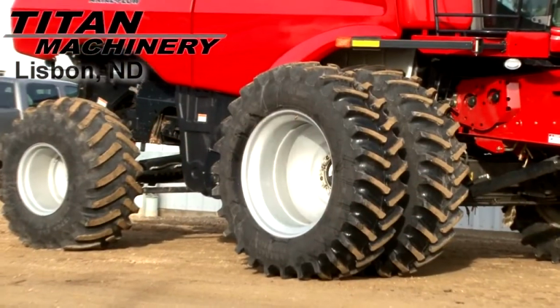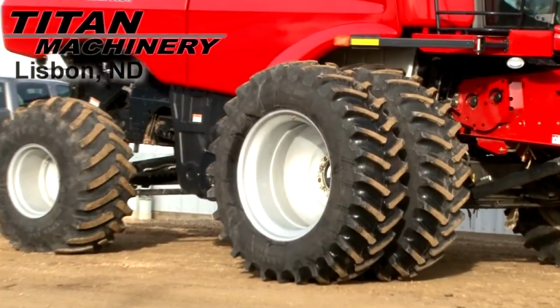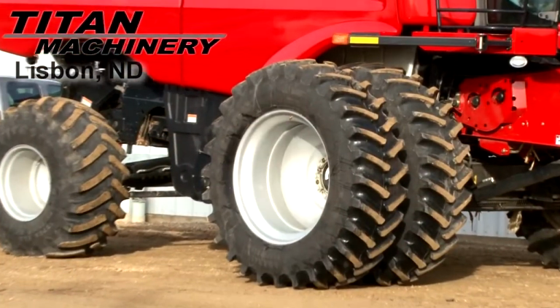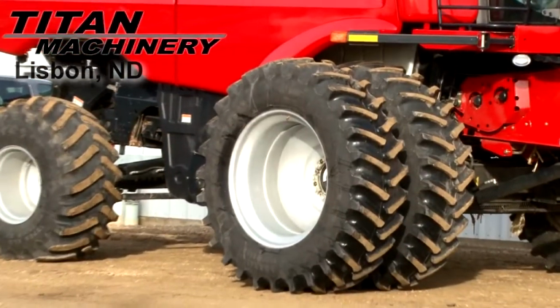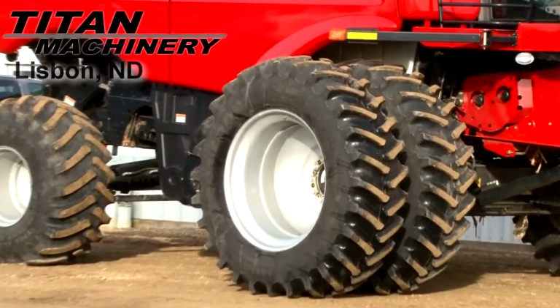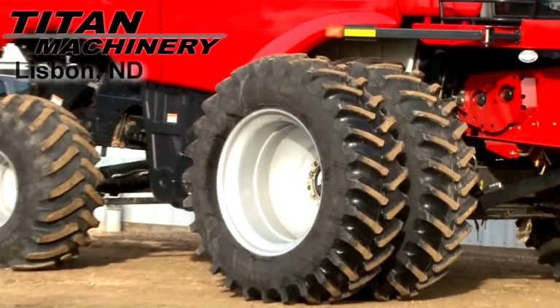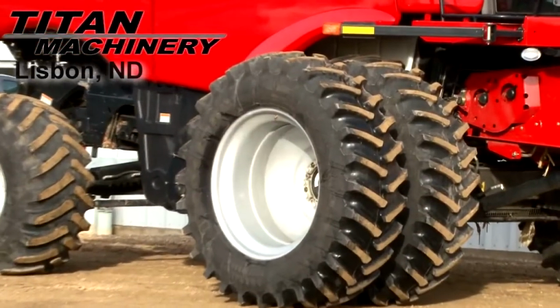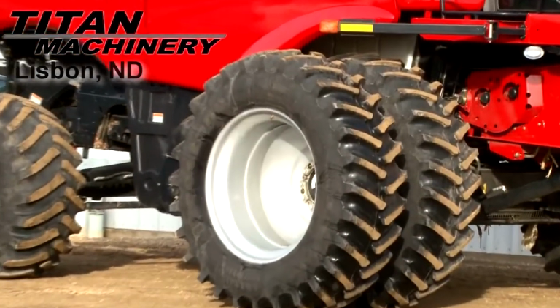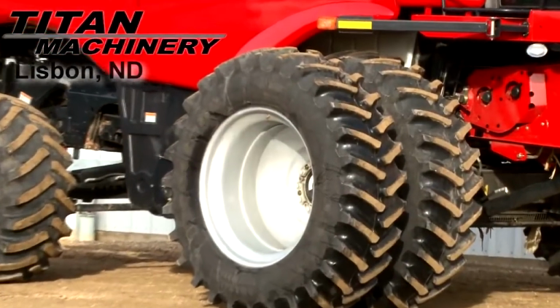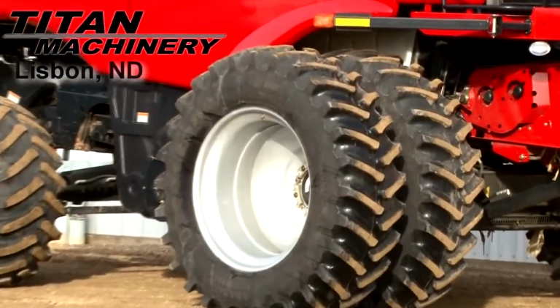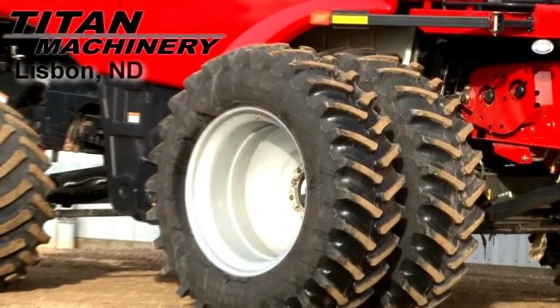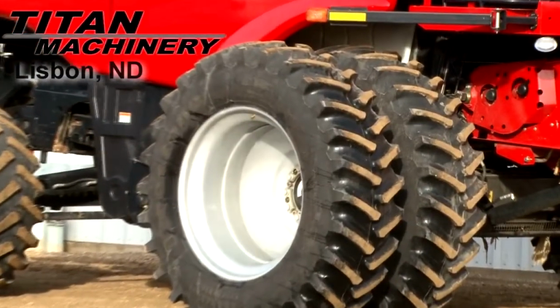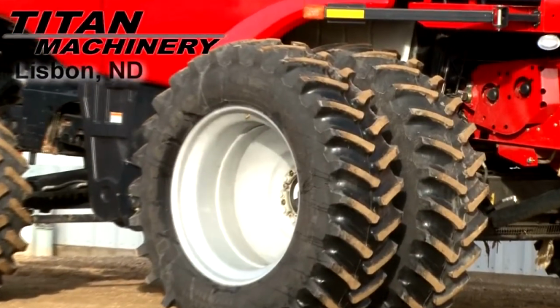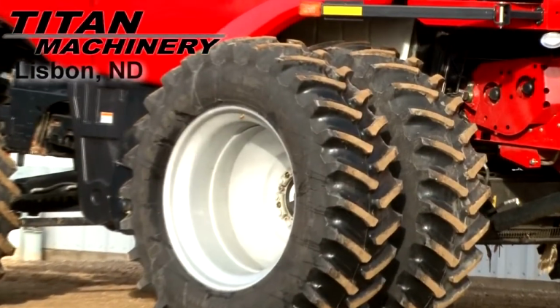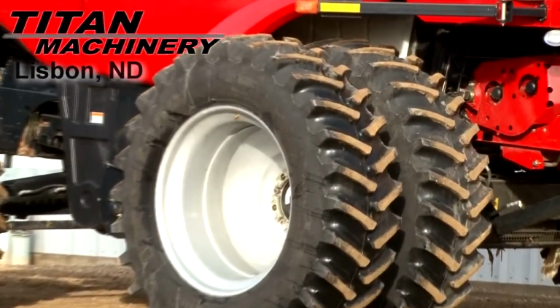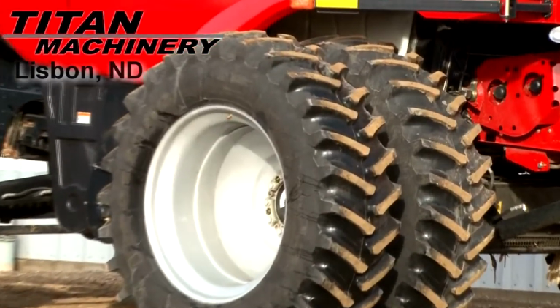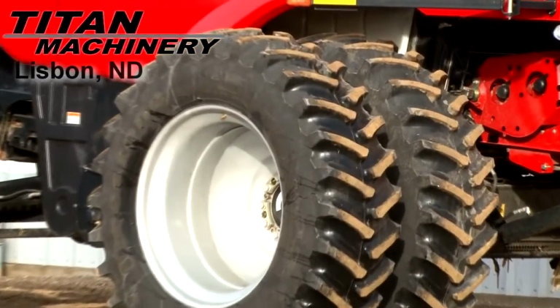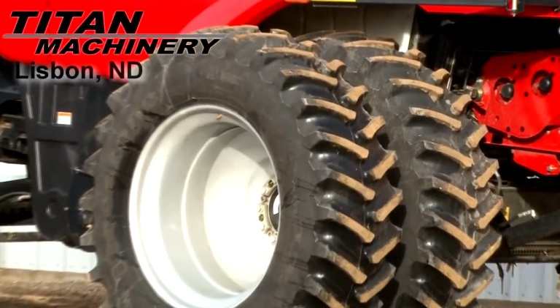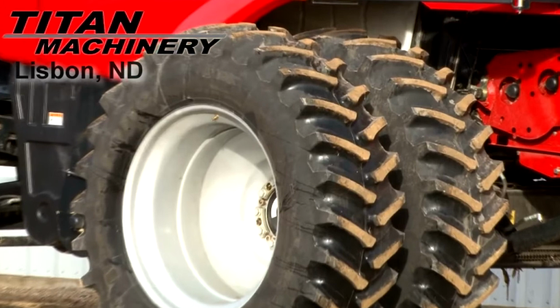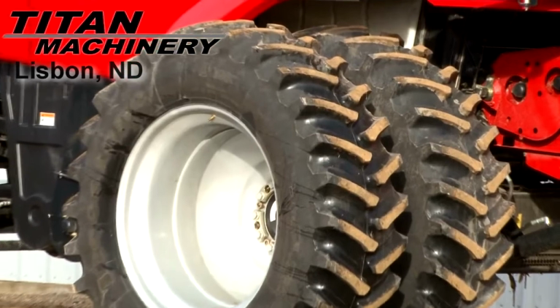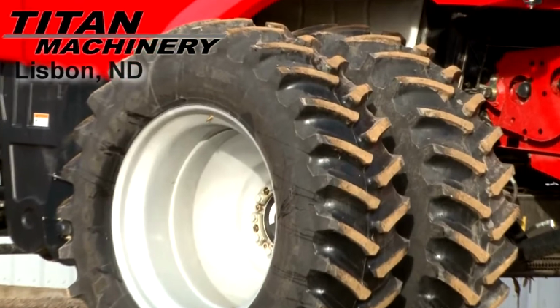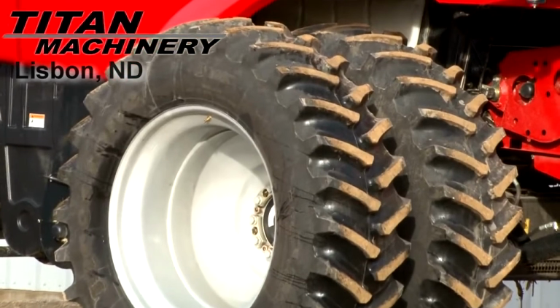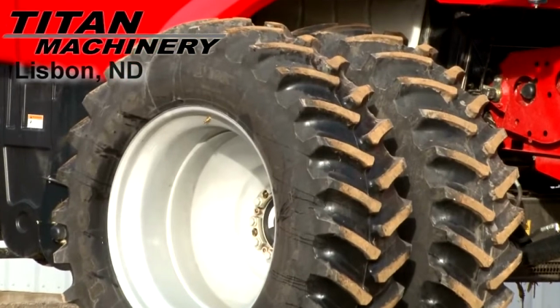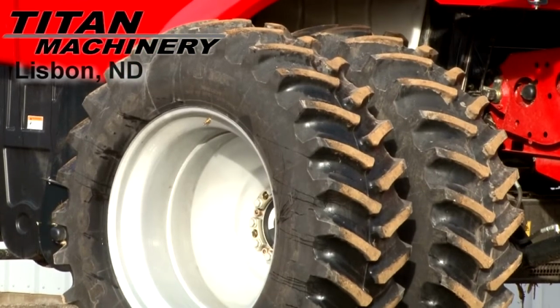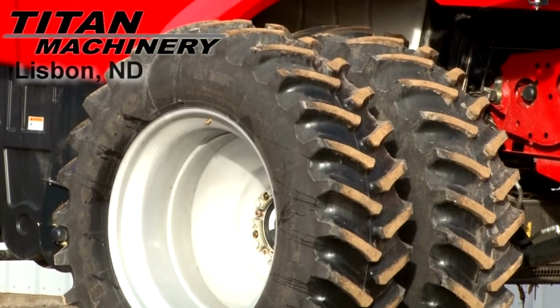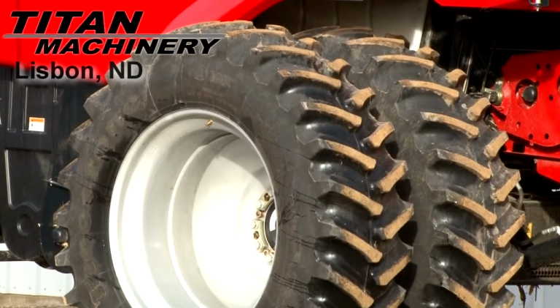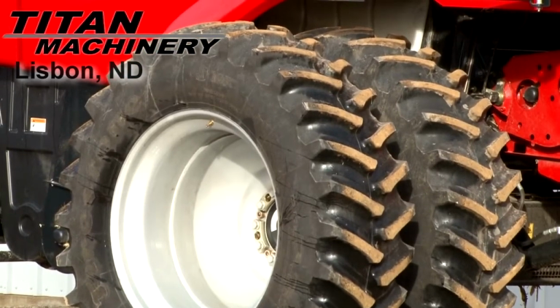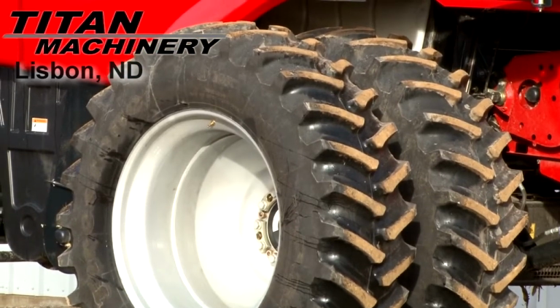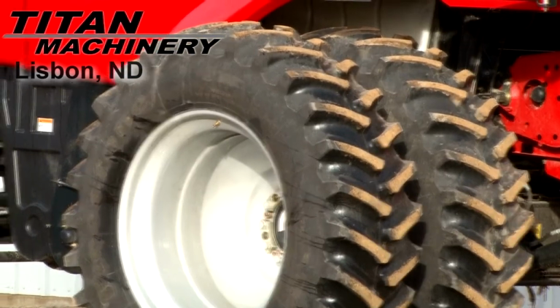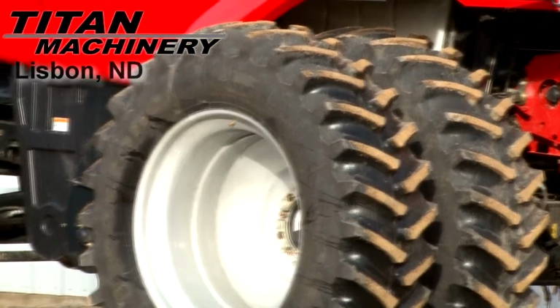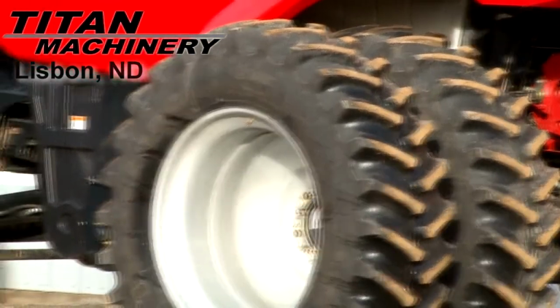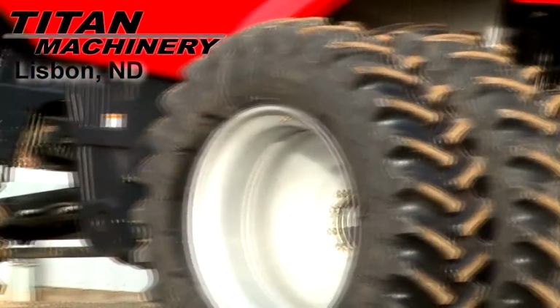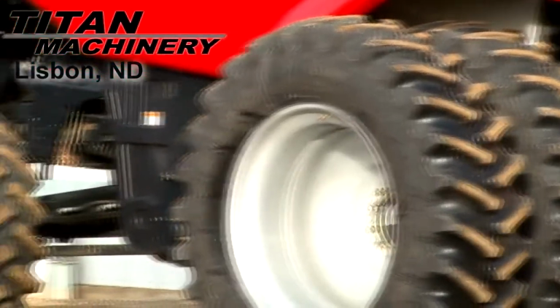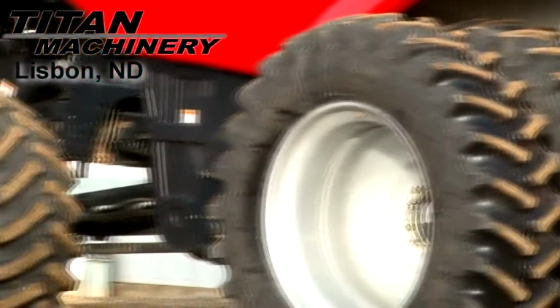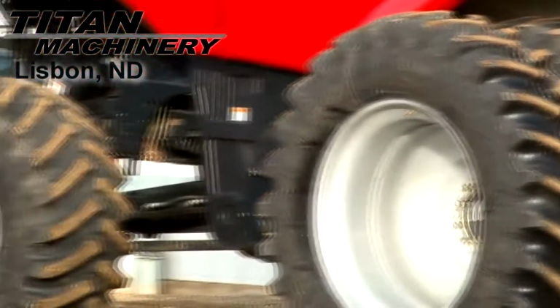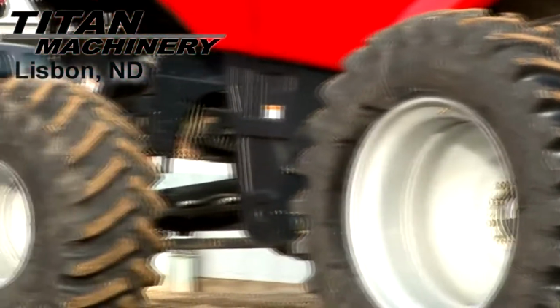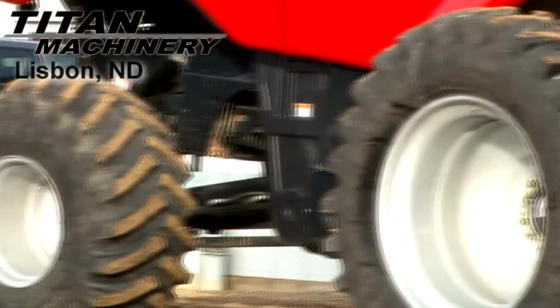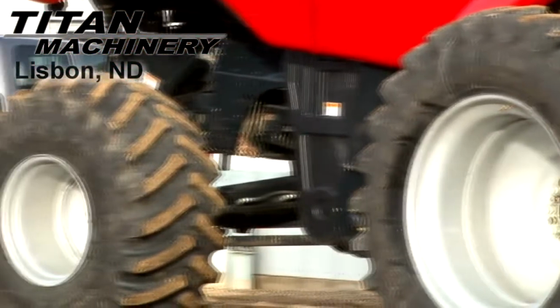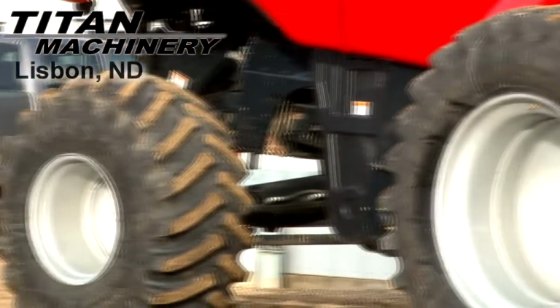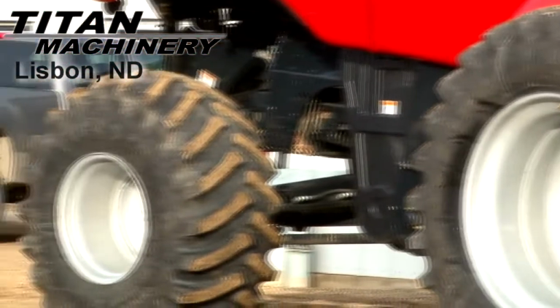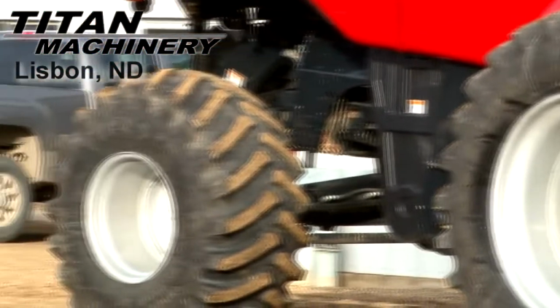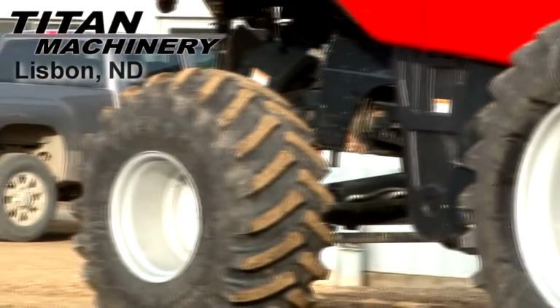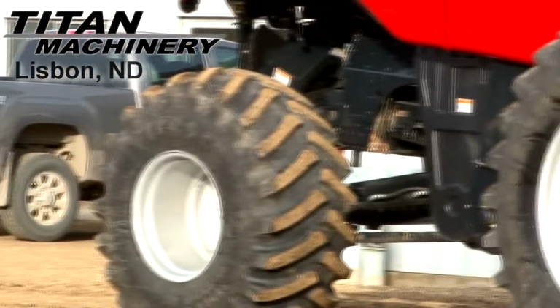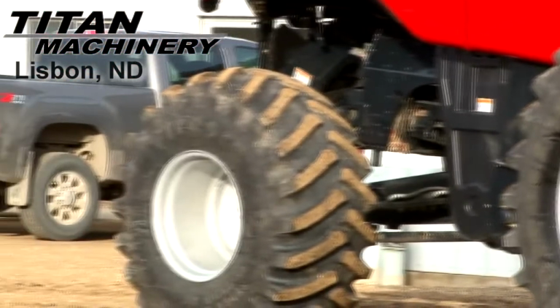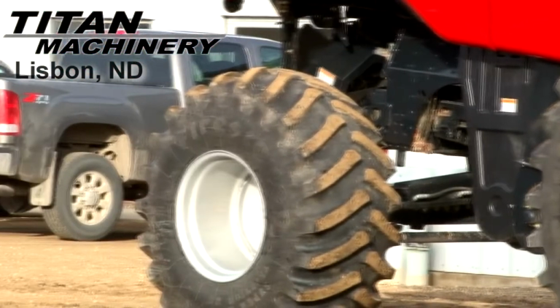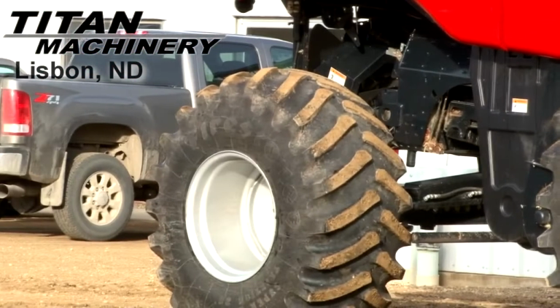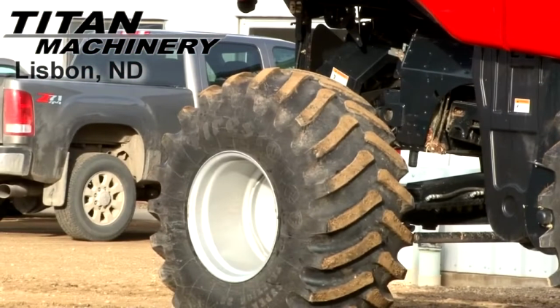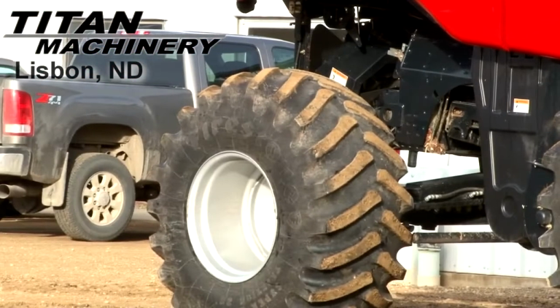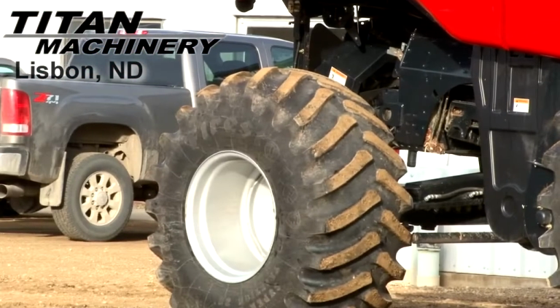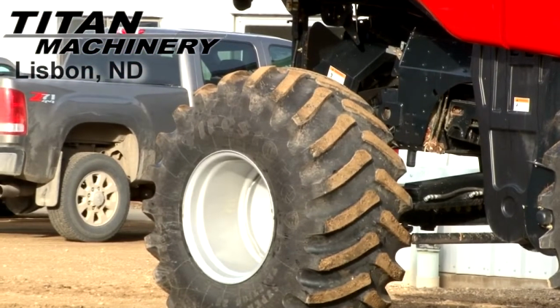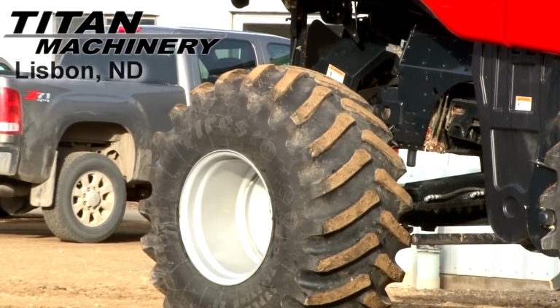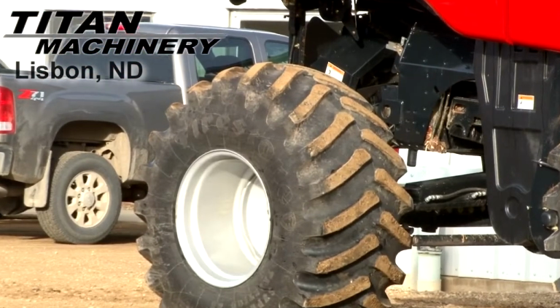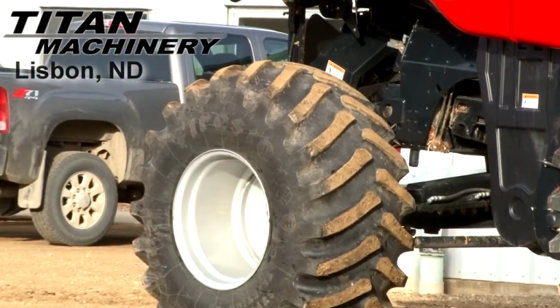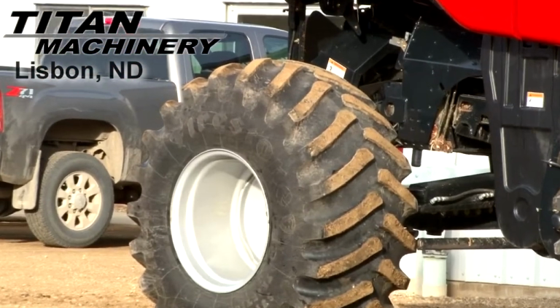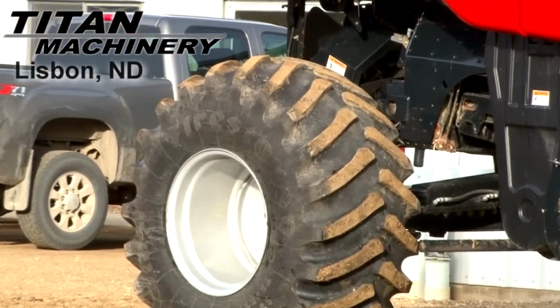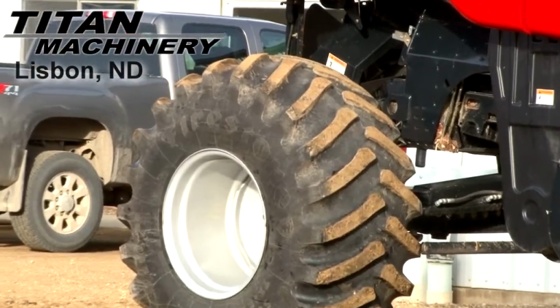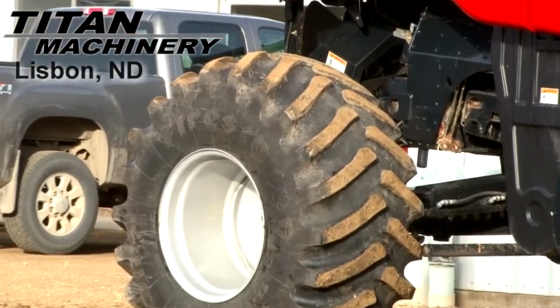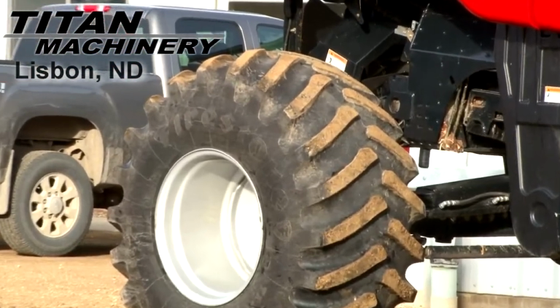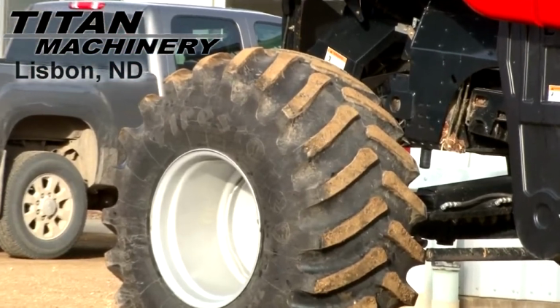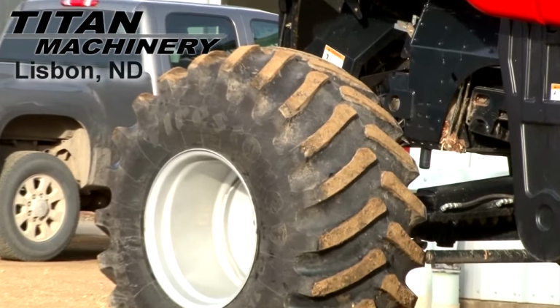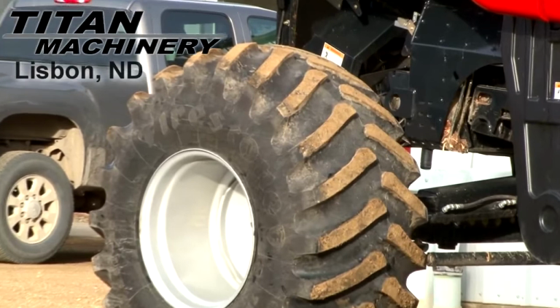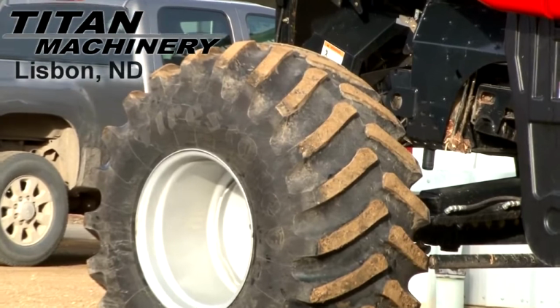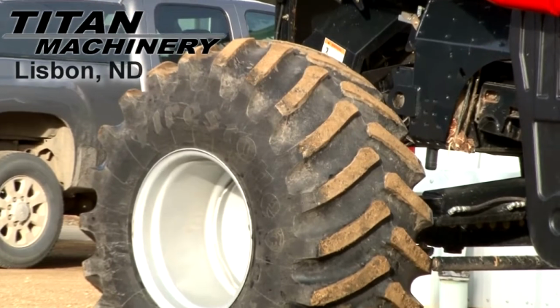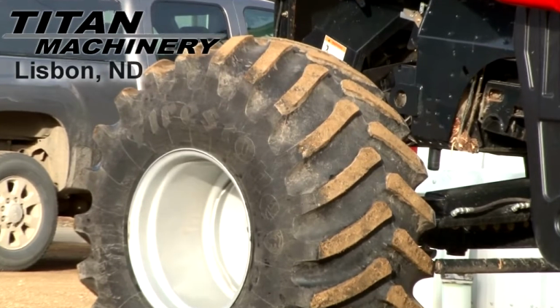Drive tires are dual 520-85 R42s. Rear tires are 28 L26s.